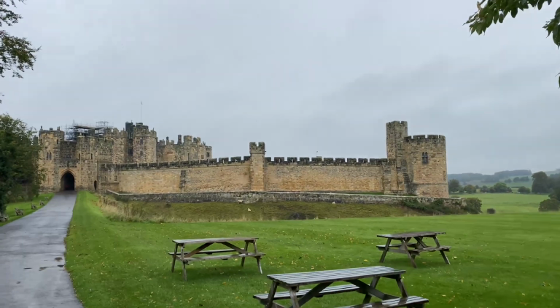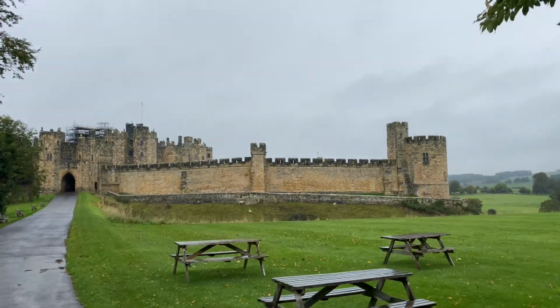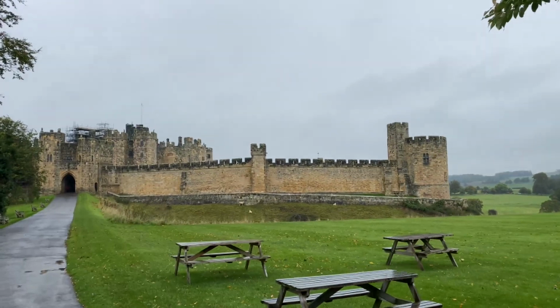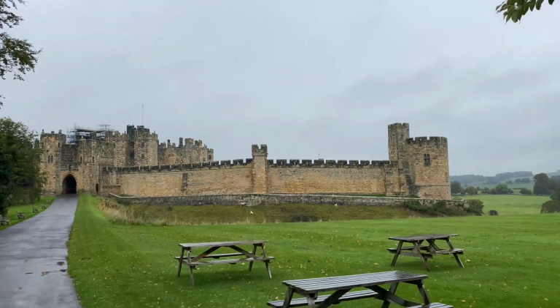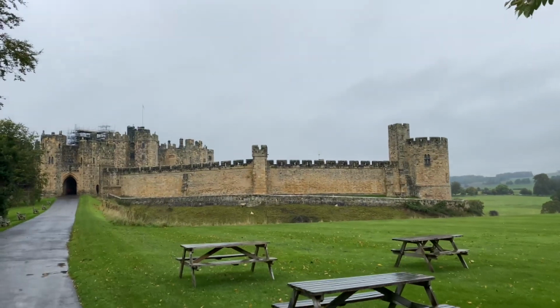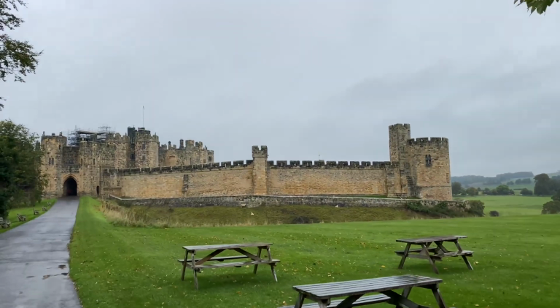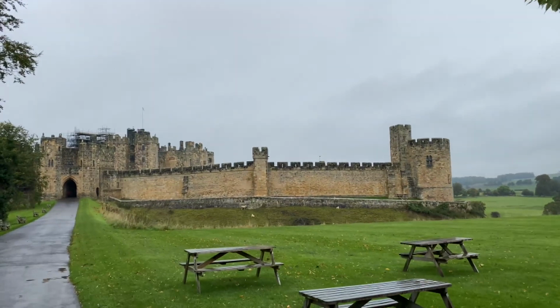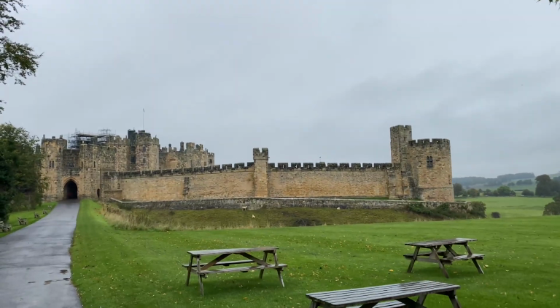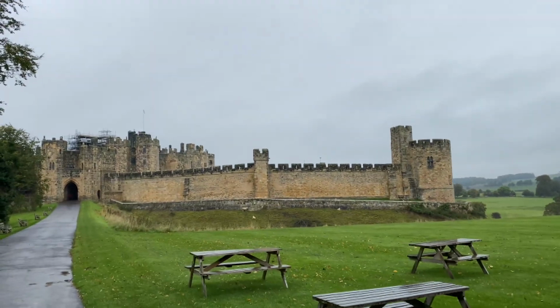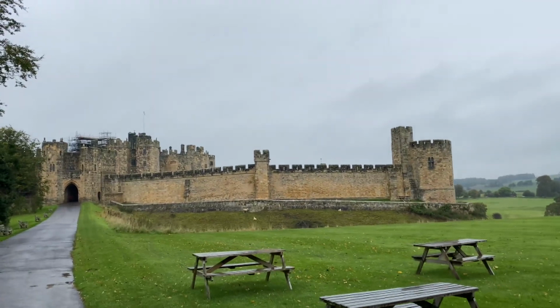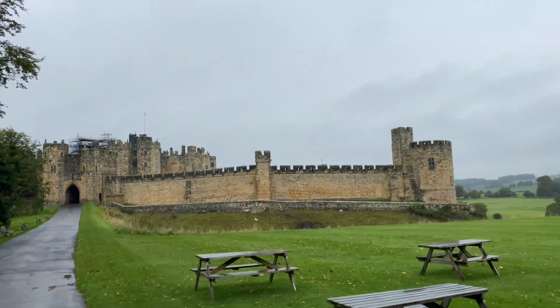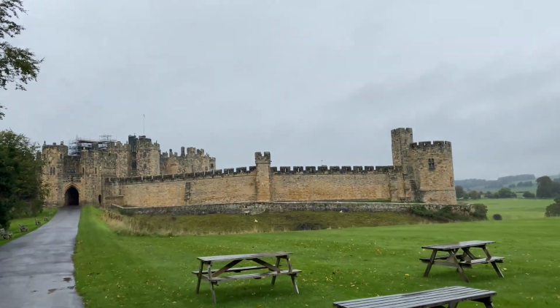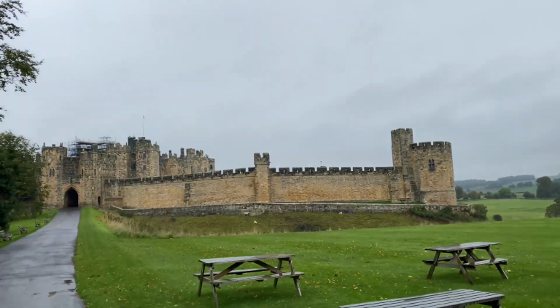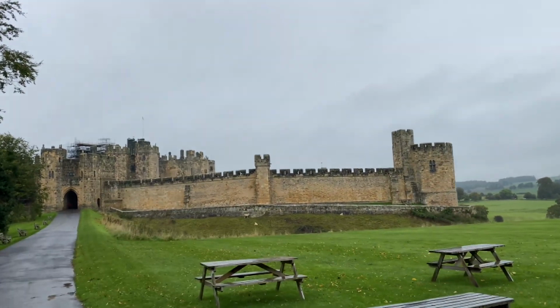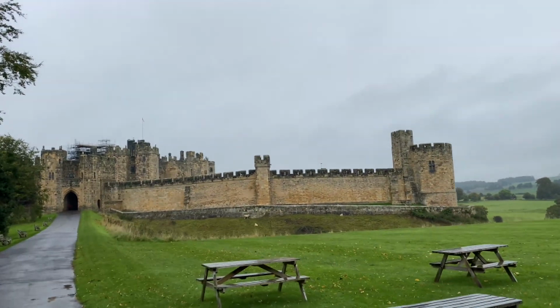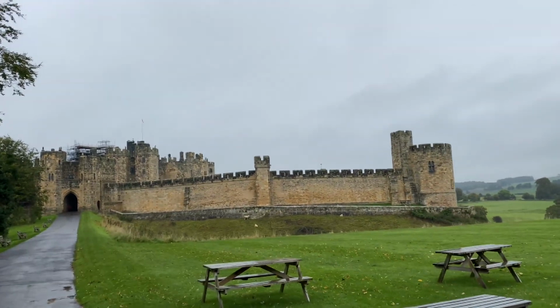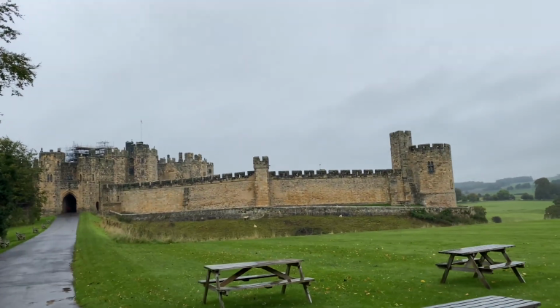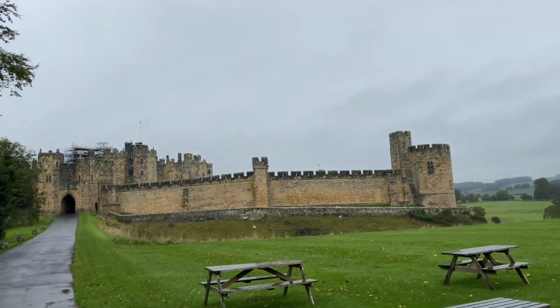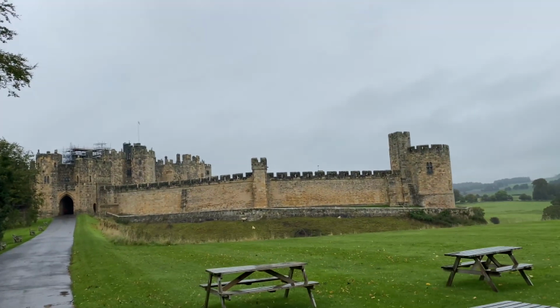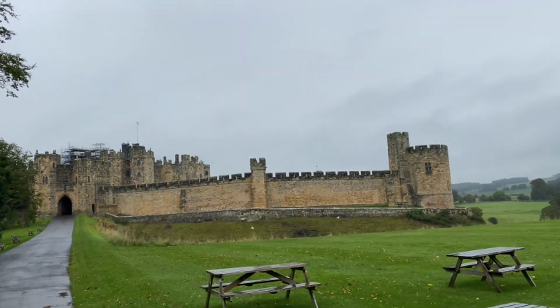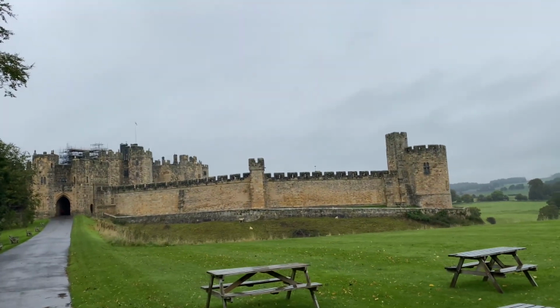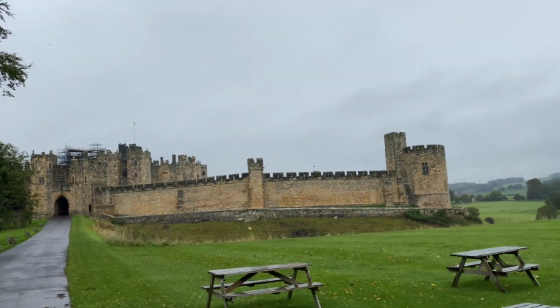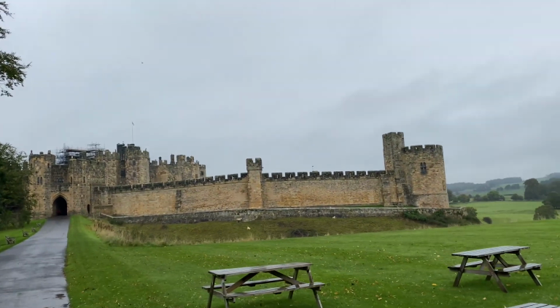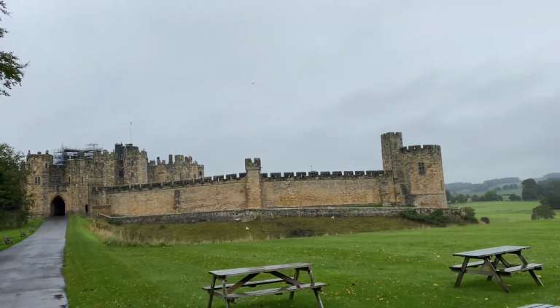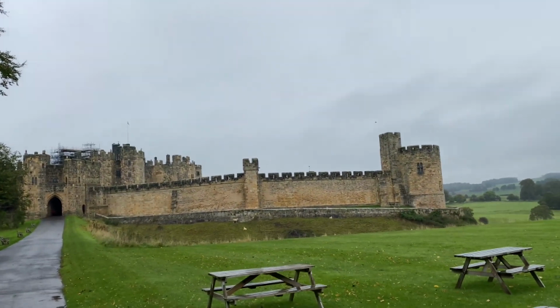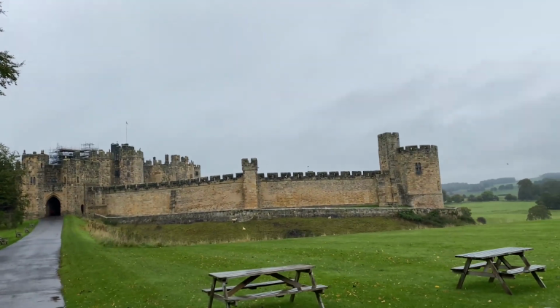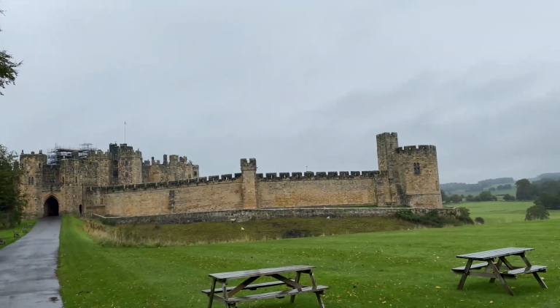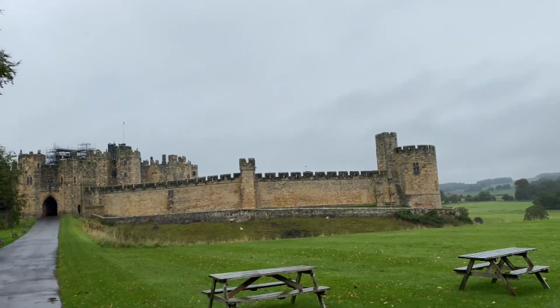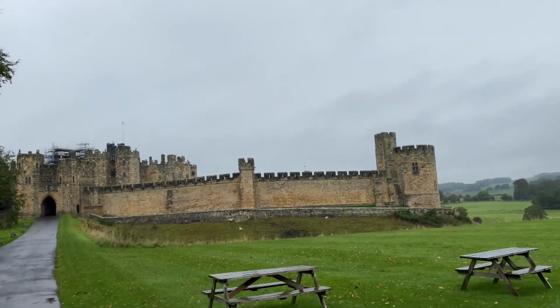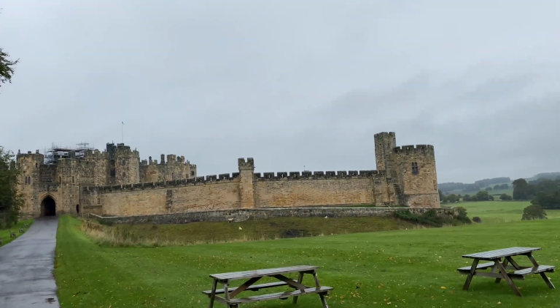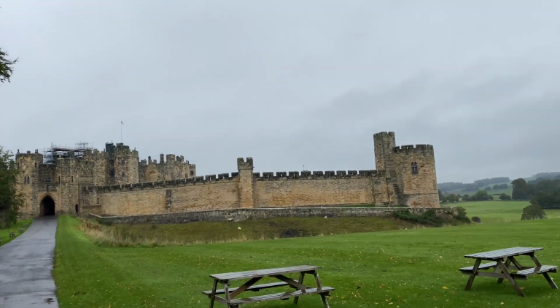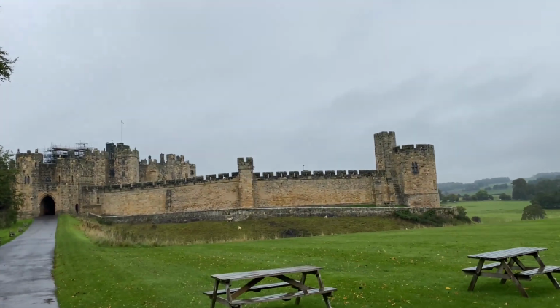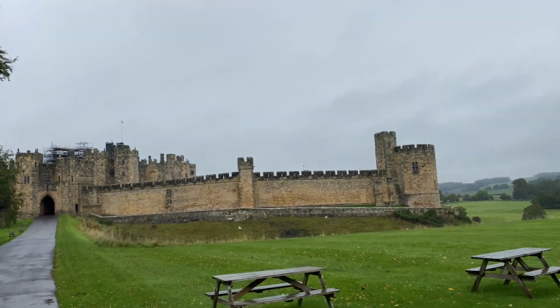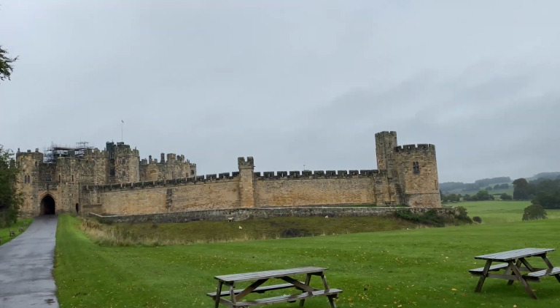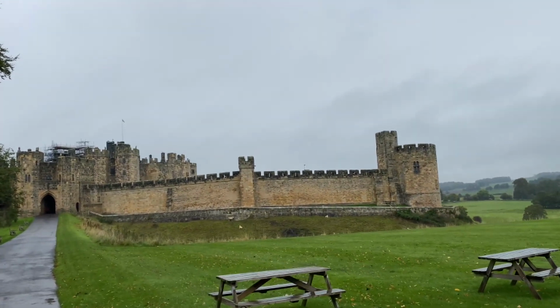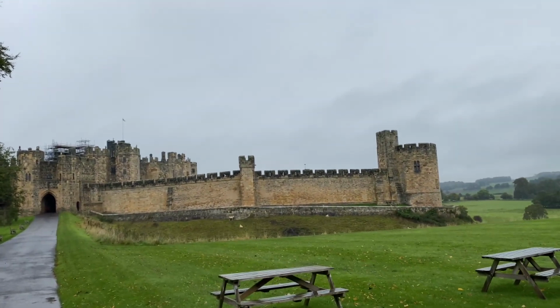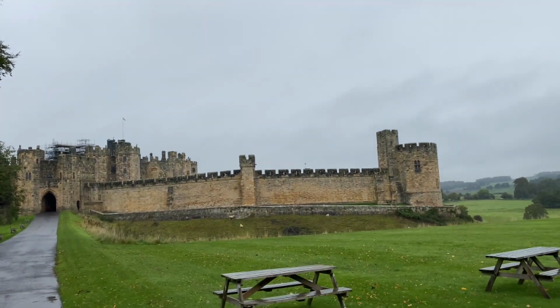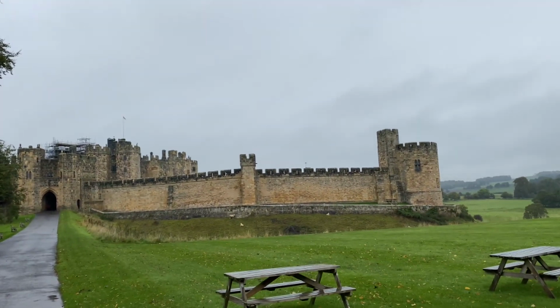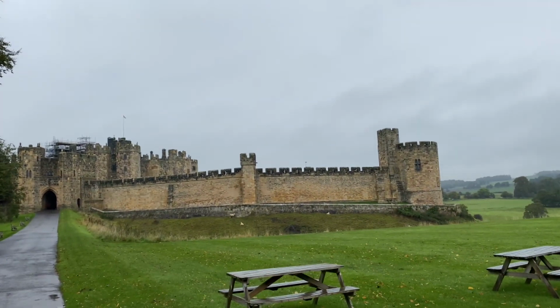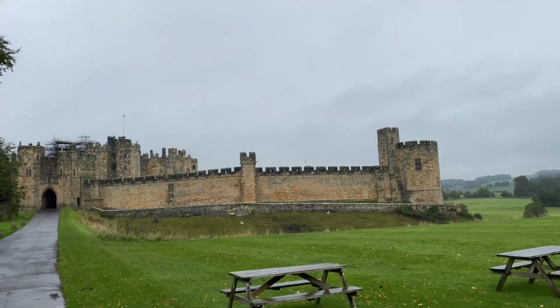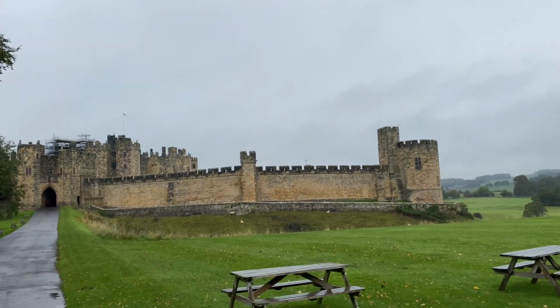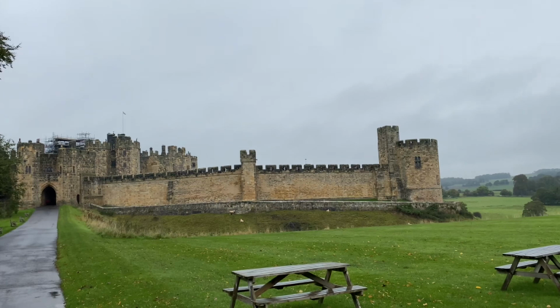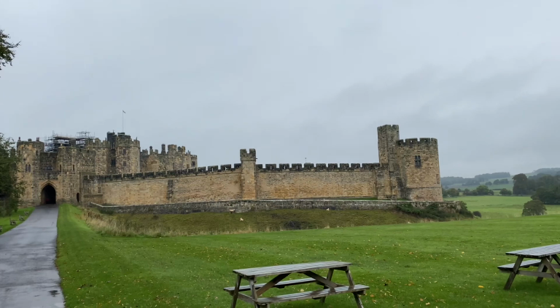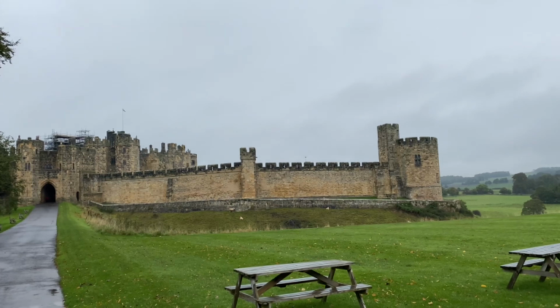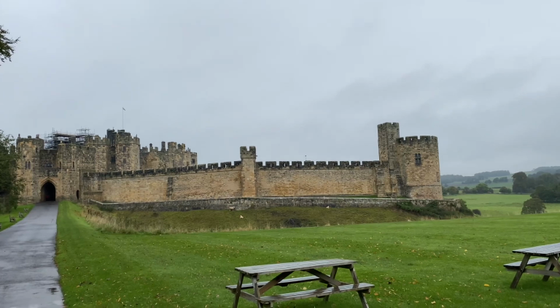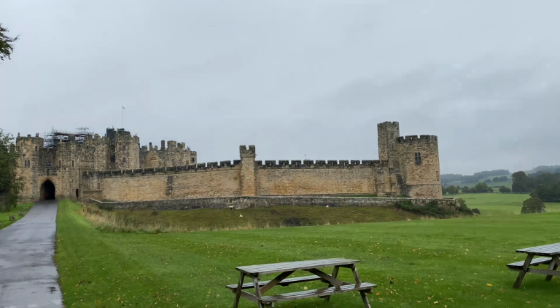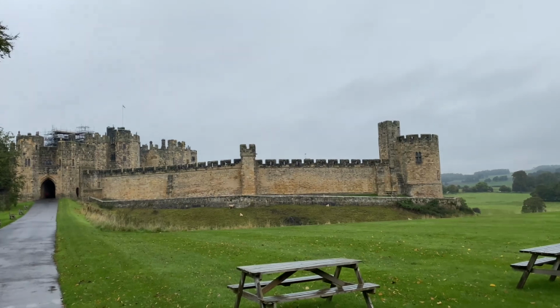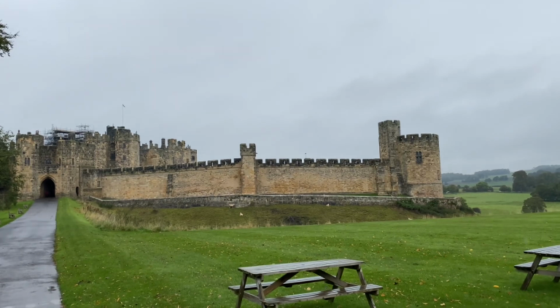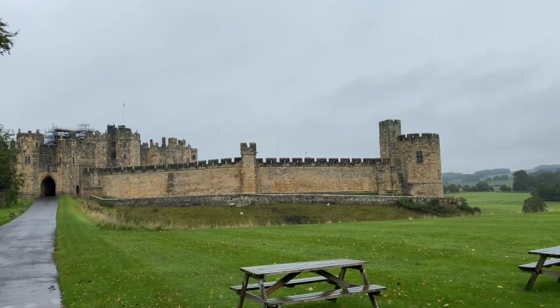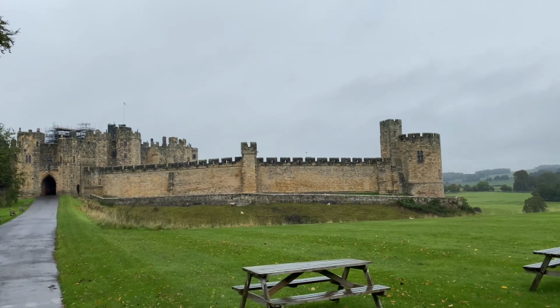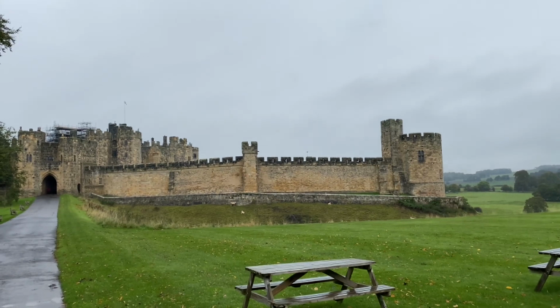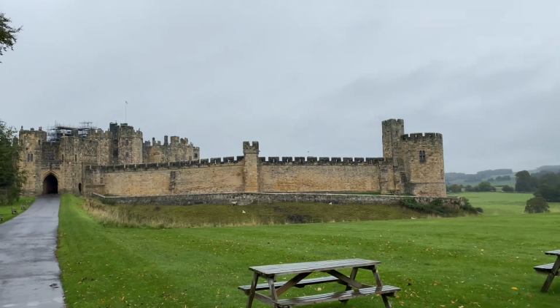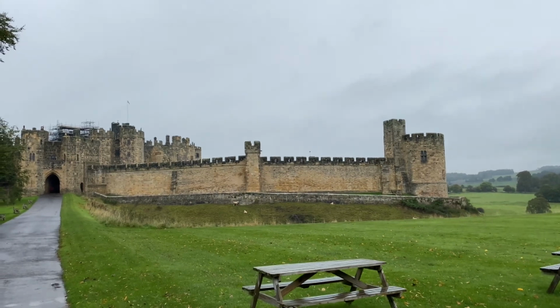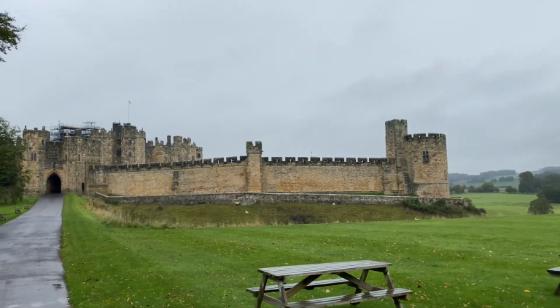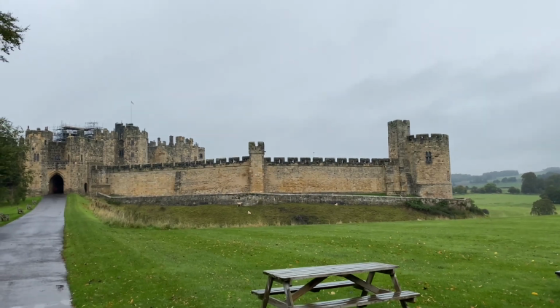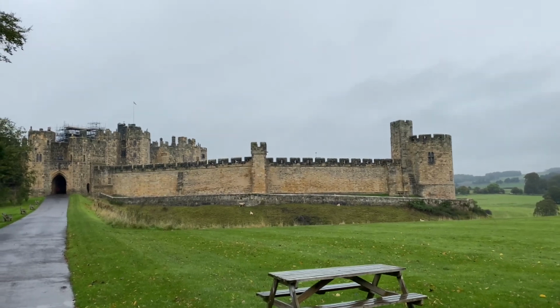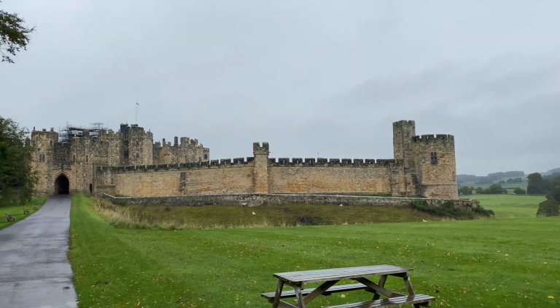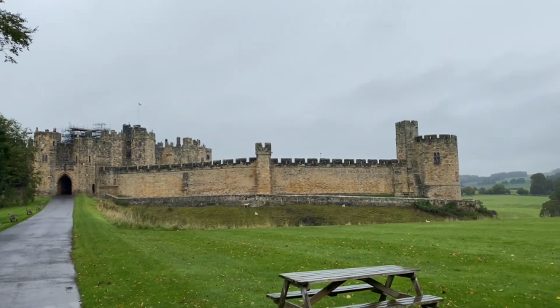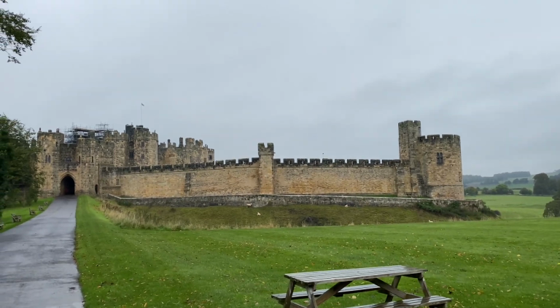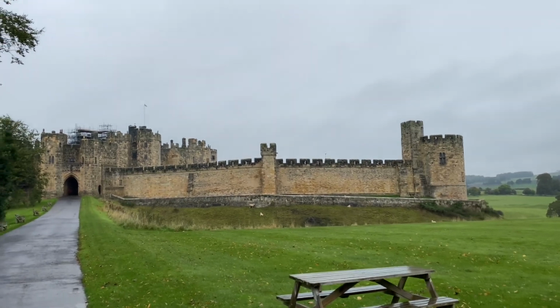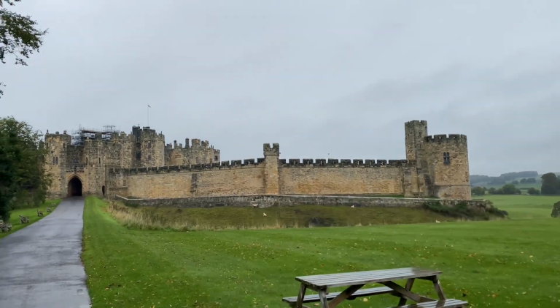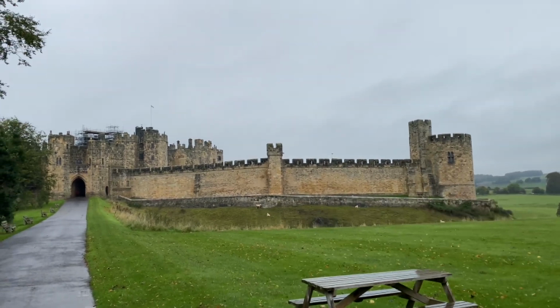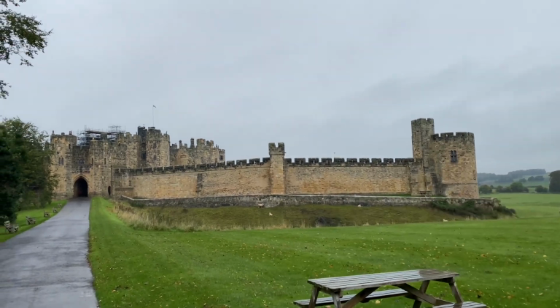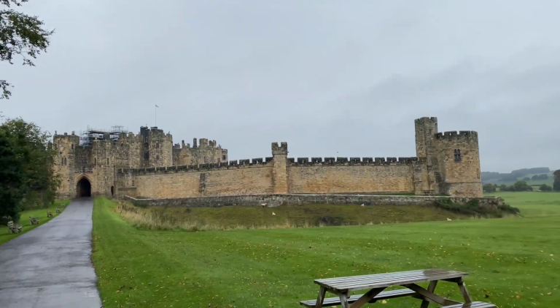We're at another castle today. Where's this one? Alnwick Castle. Full of sheep — loads of them.